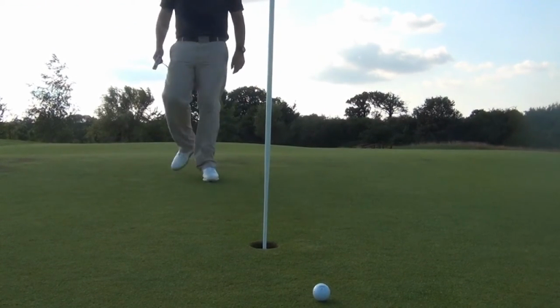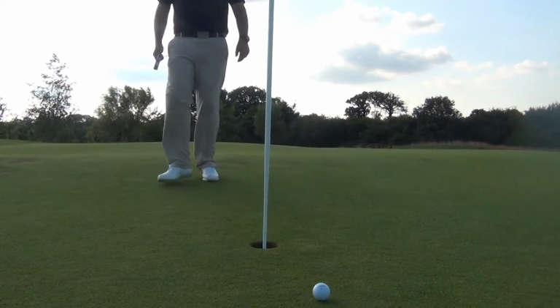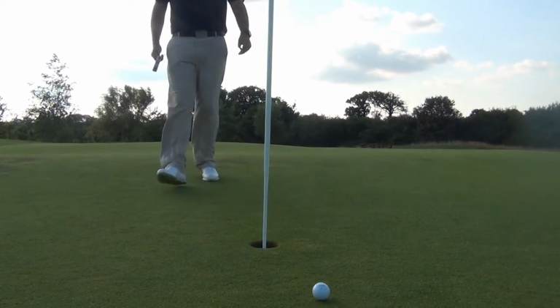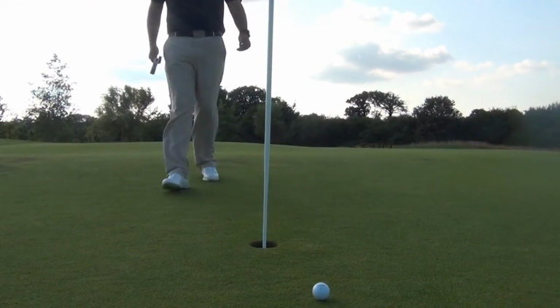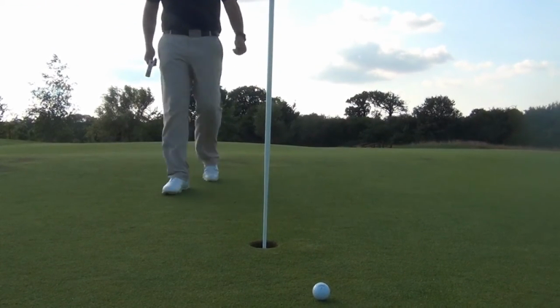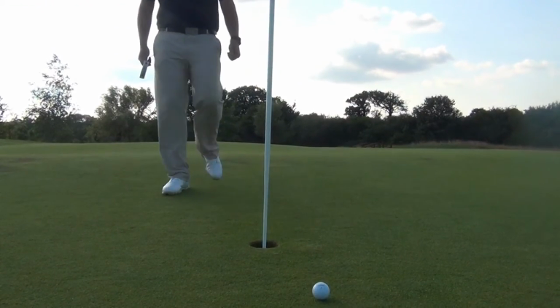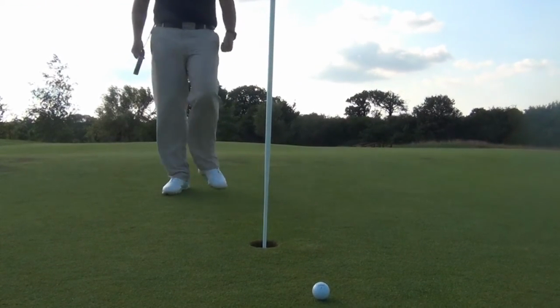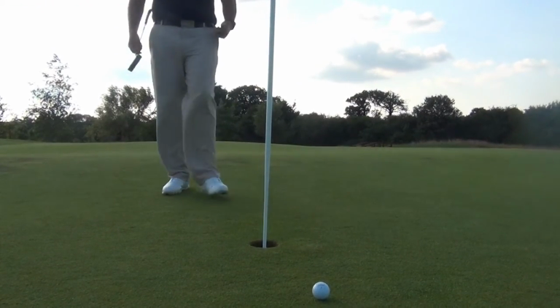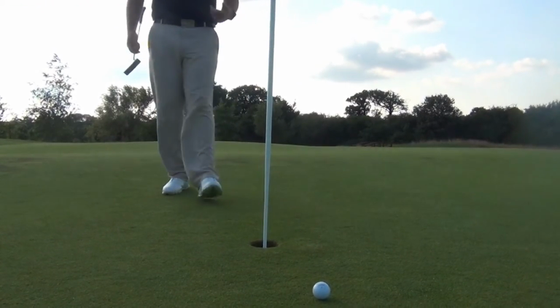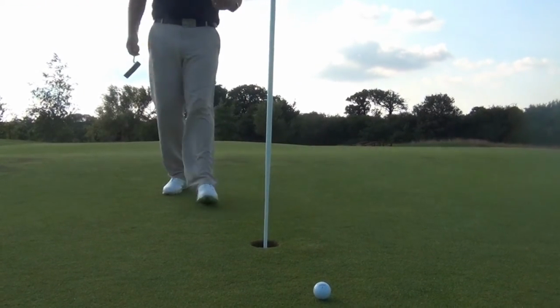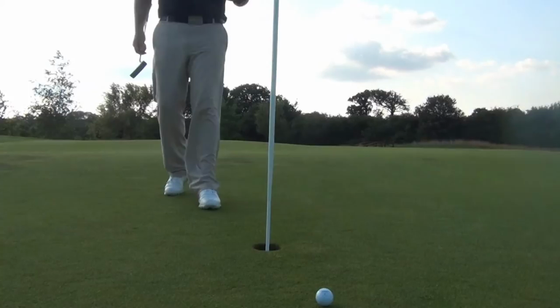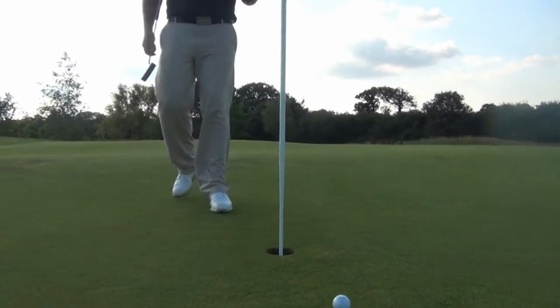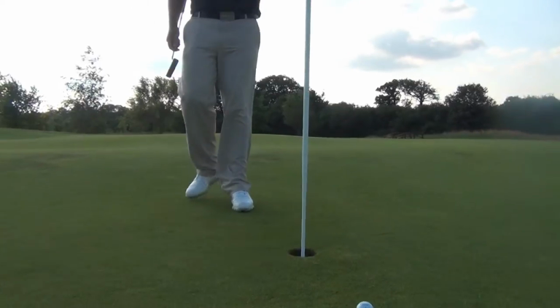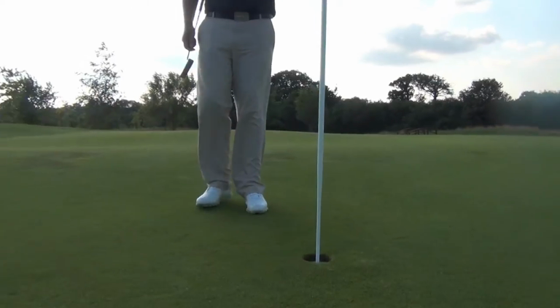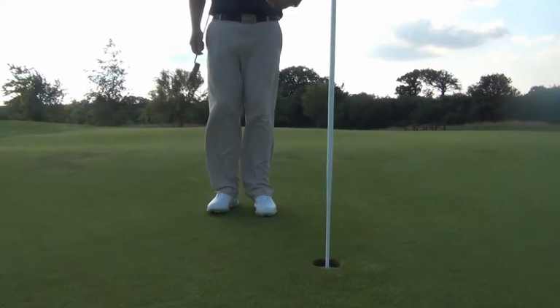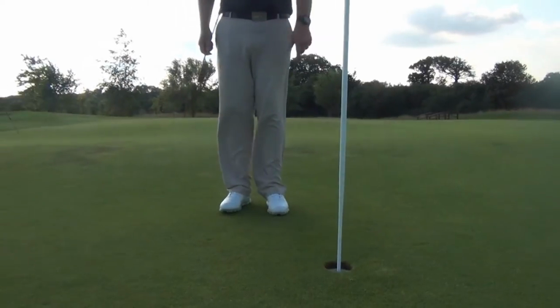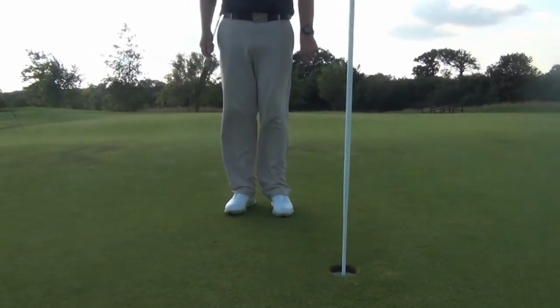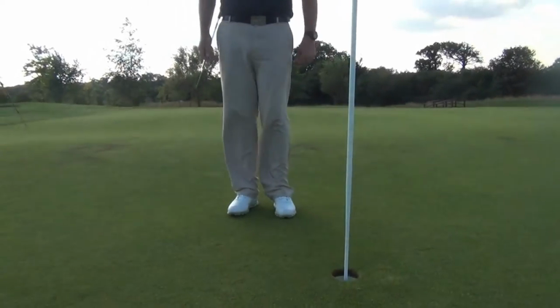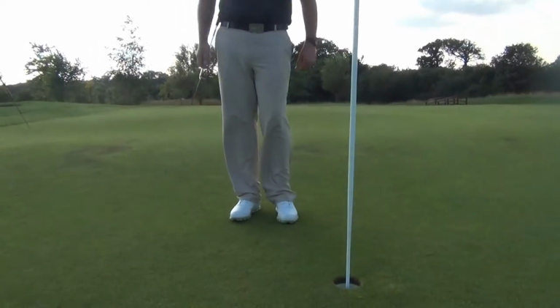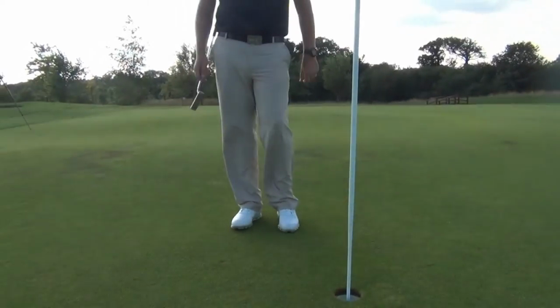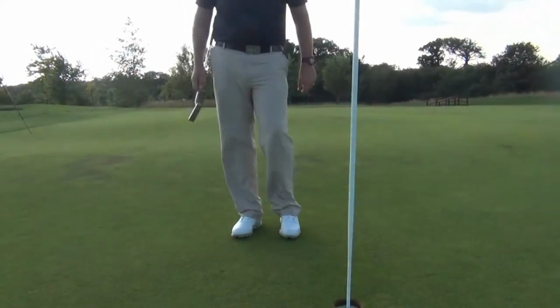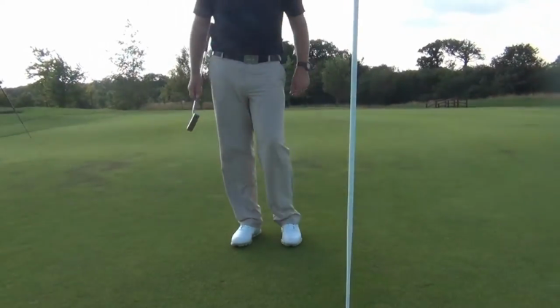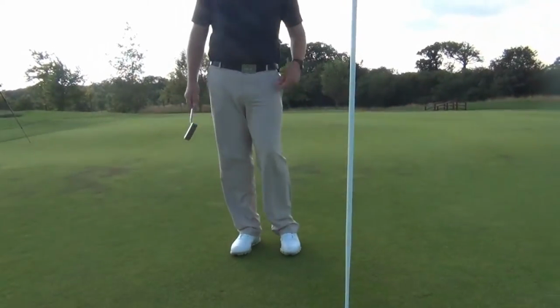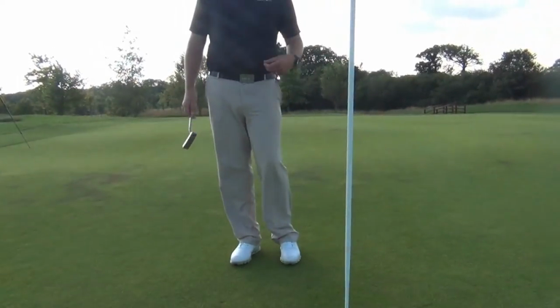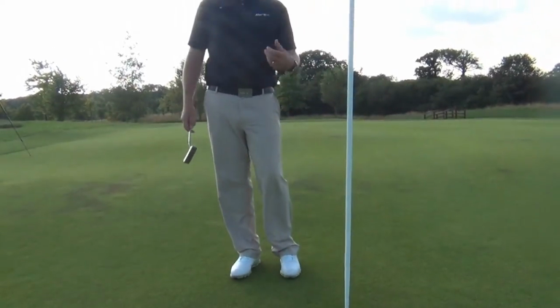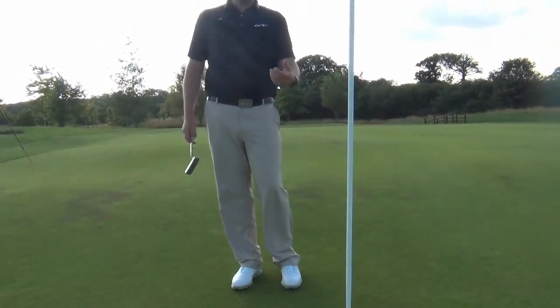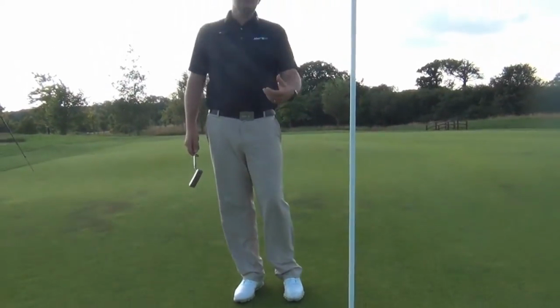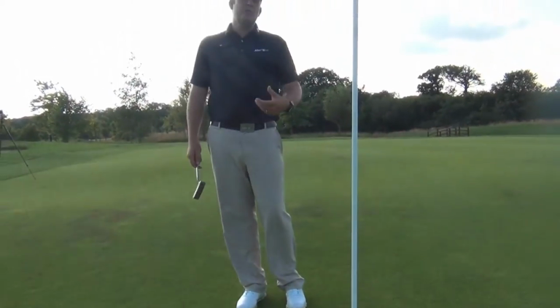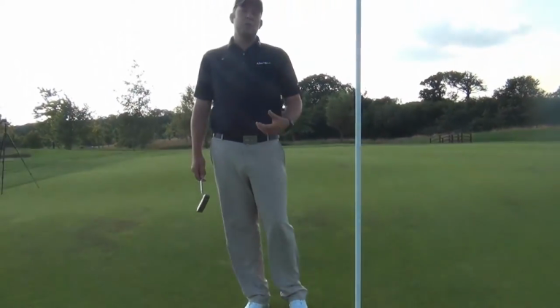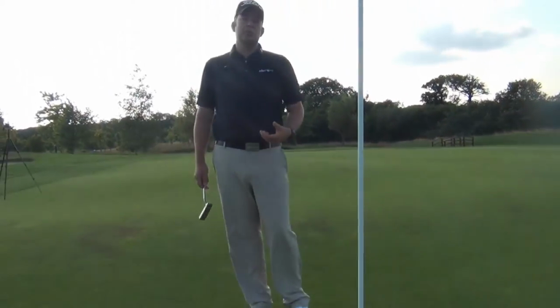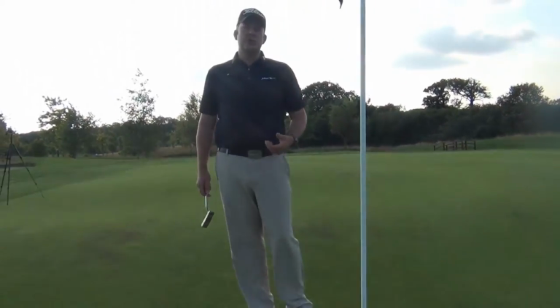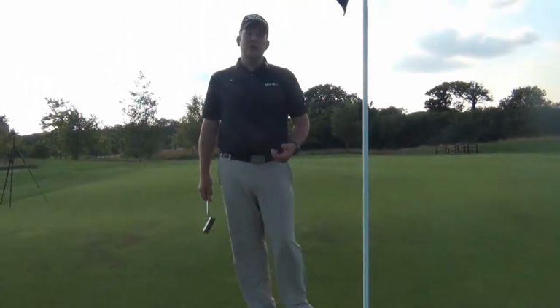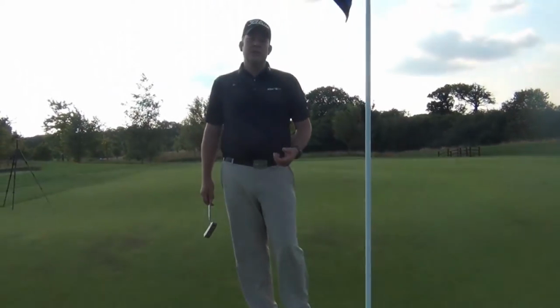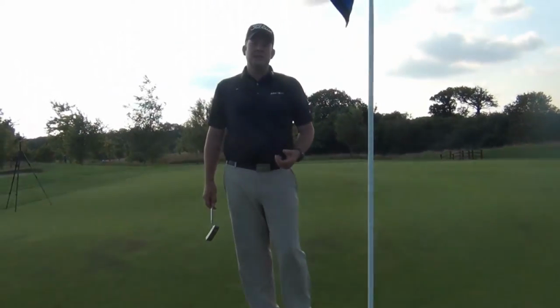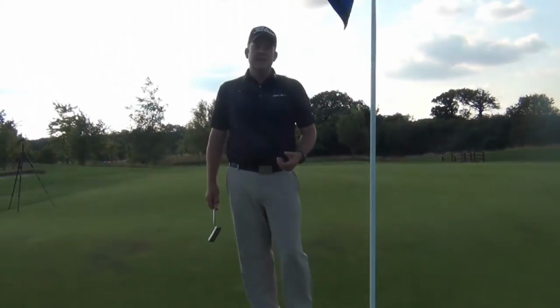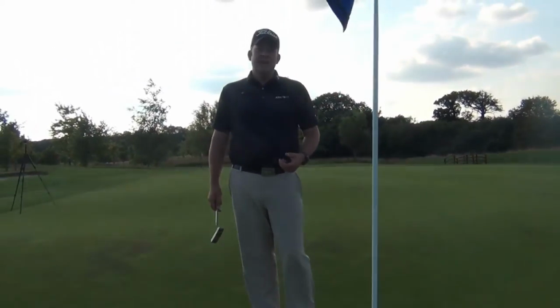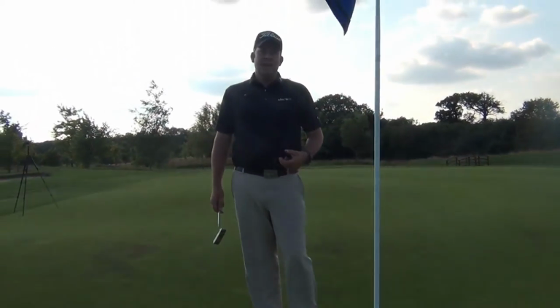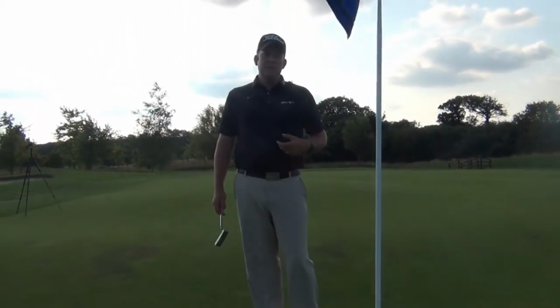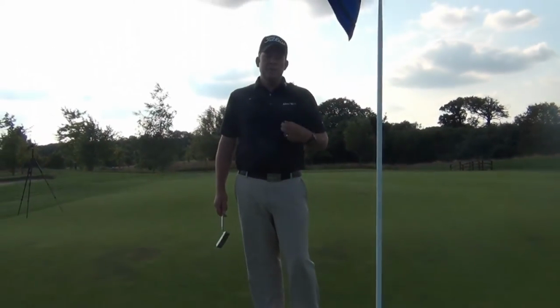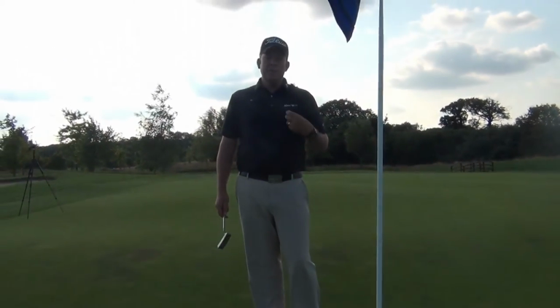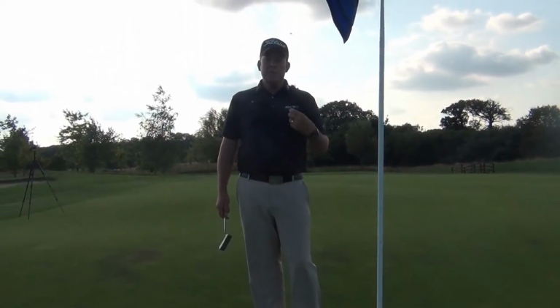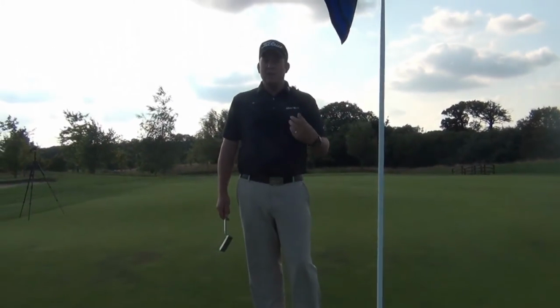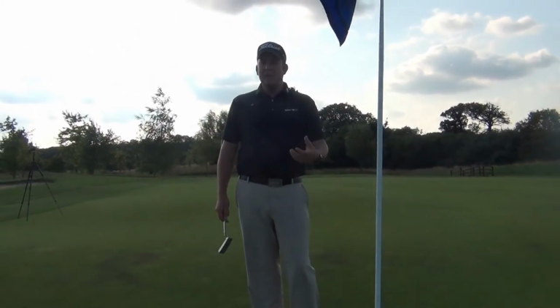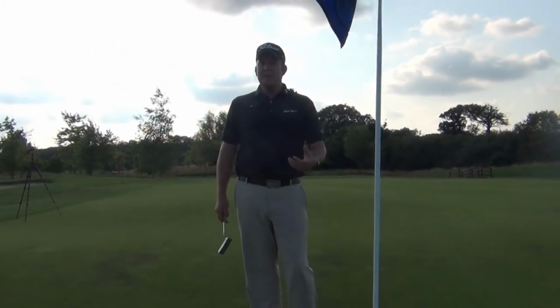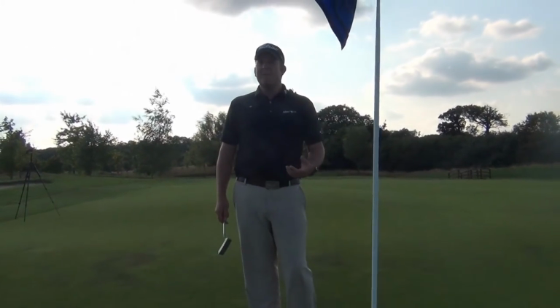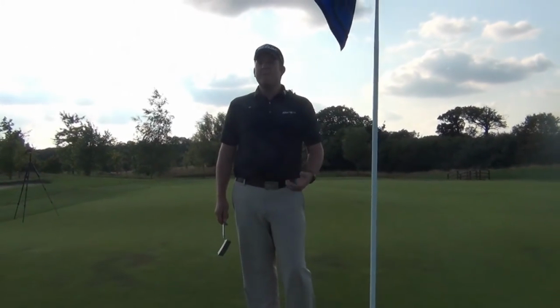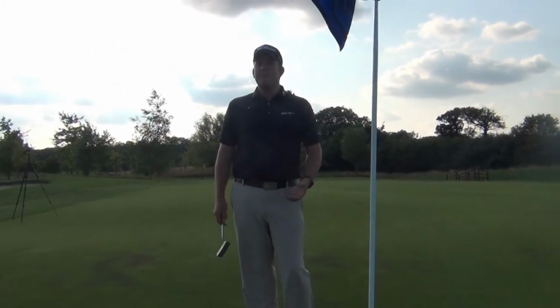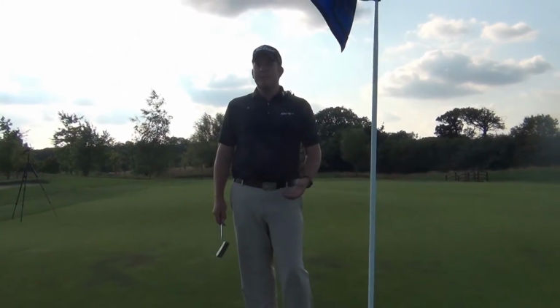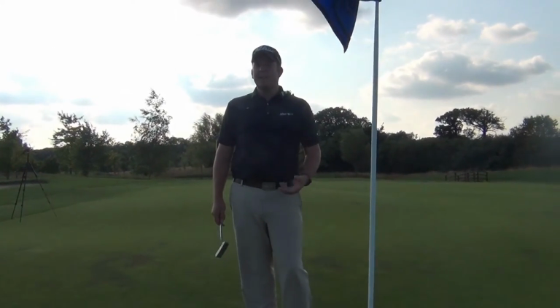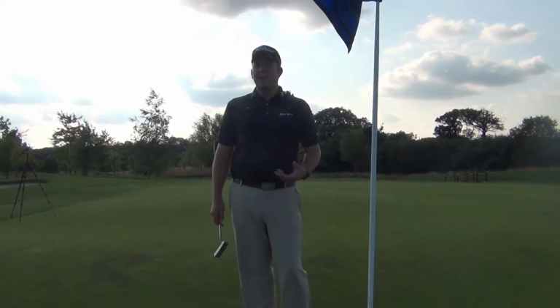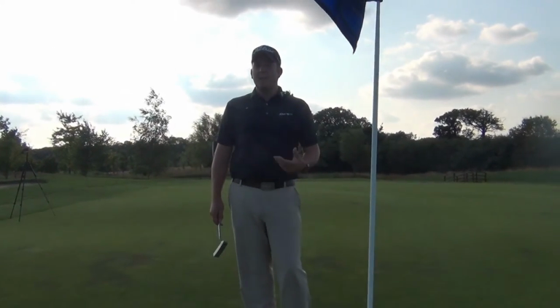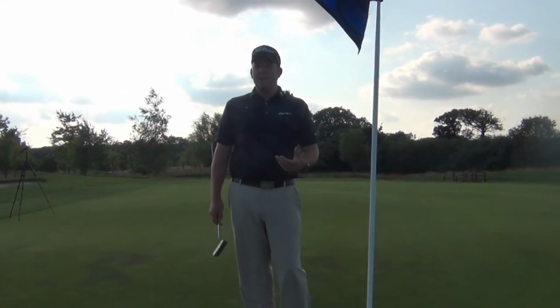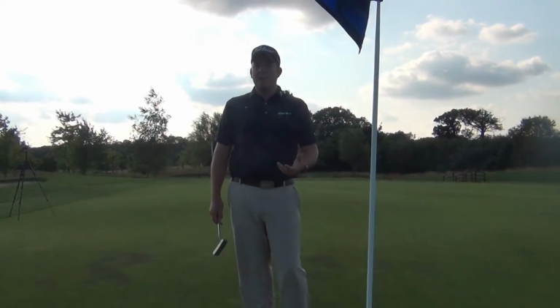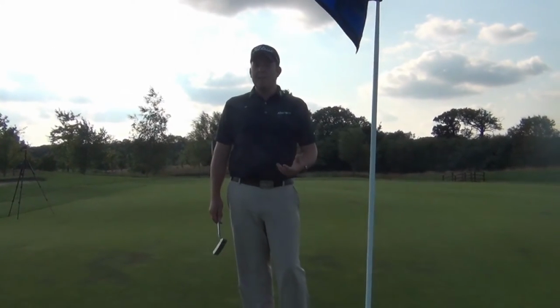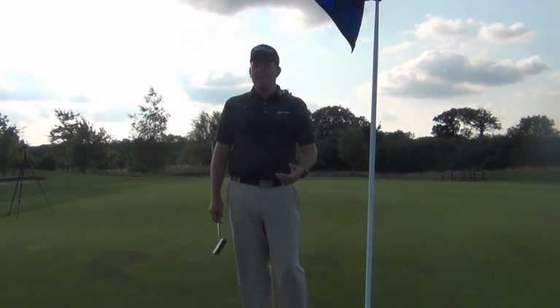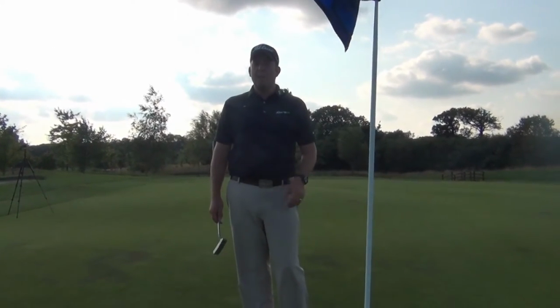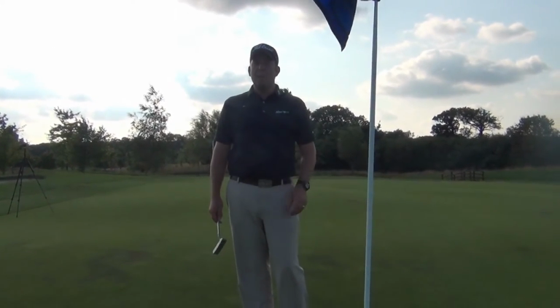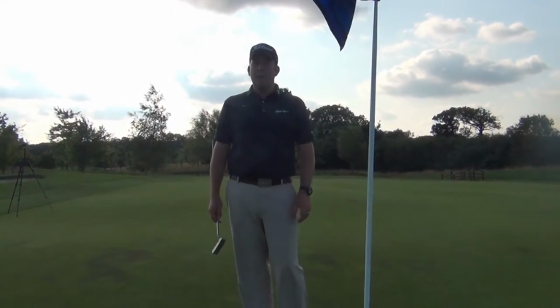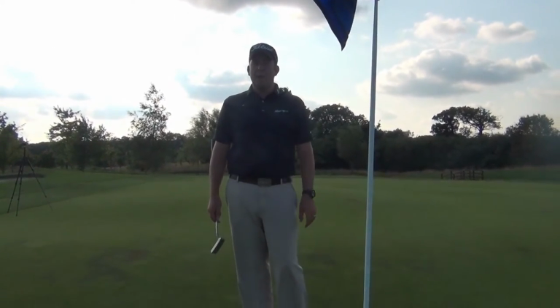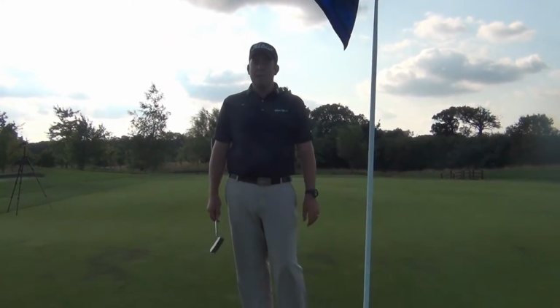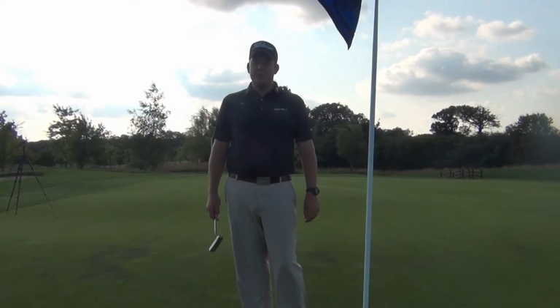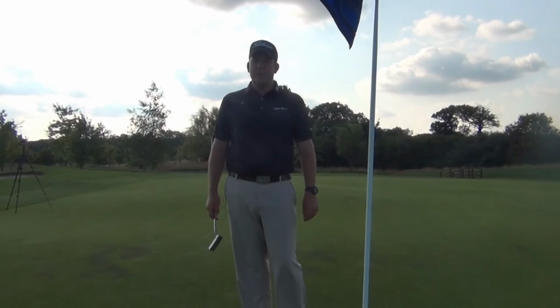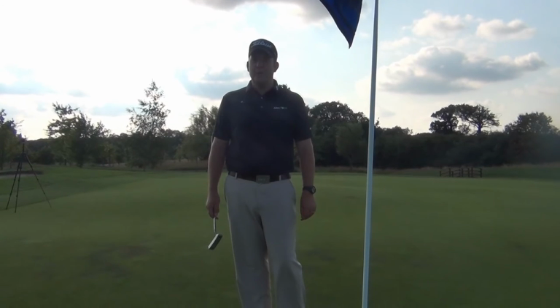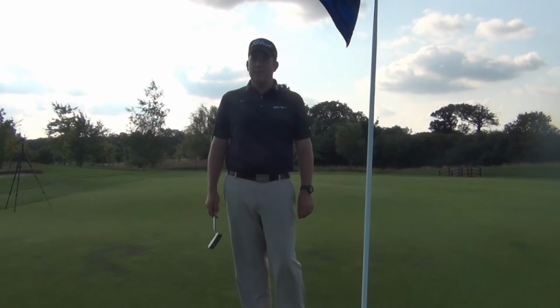We didn't hole the putt in this case, but my speed control is good. You should be trying to leave everything around a foot past the hole.